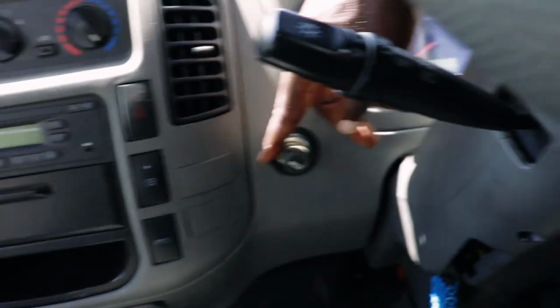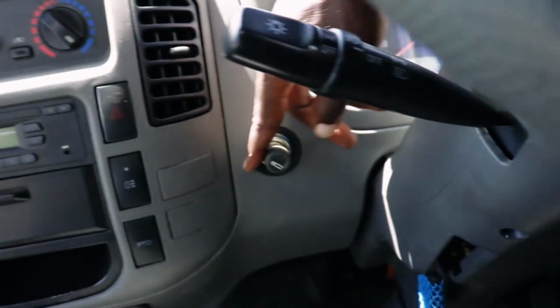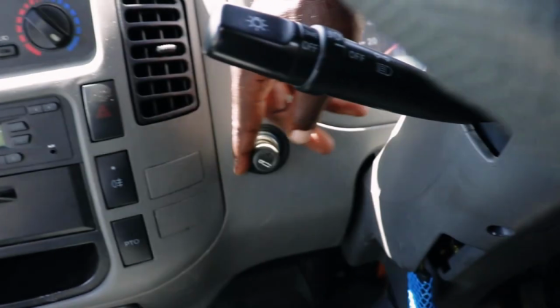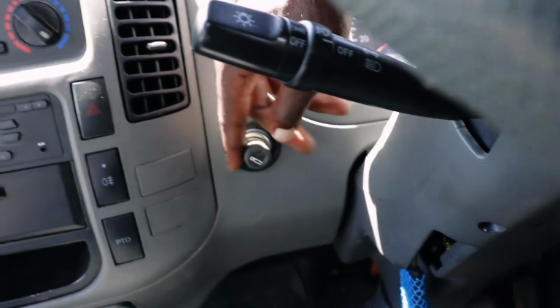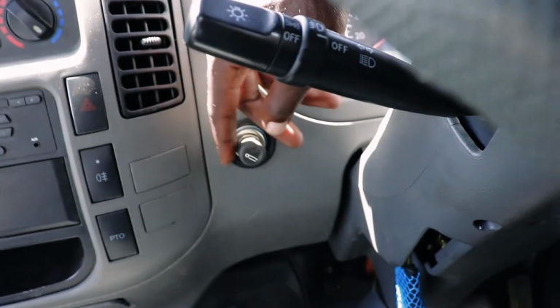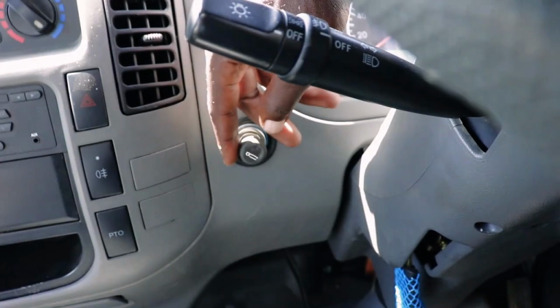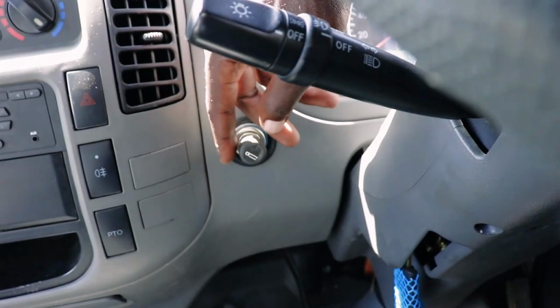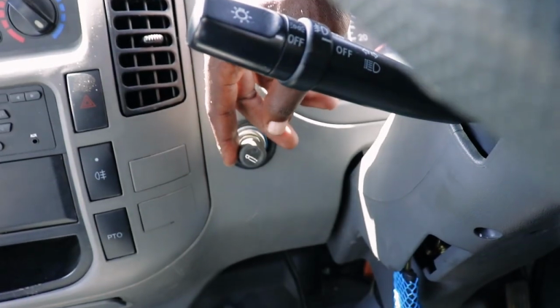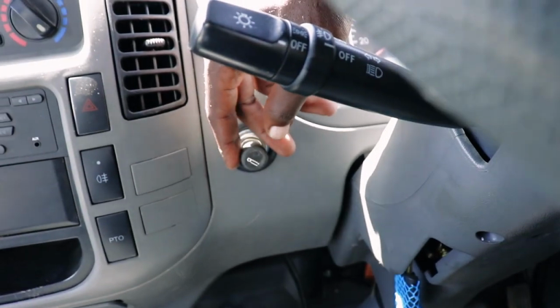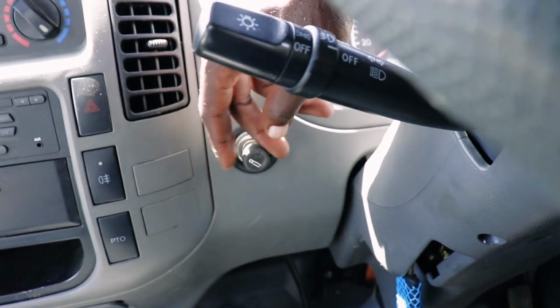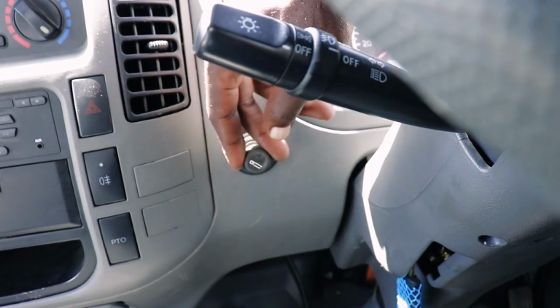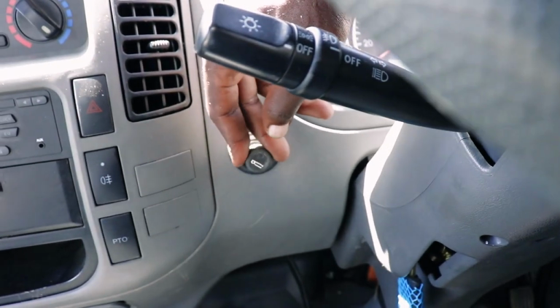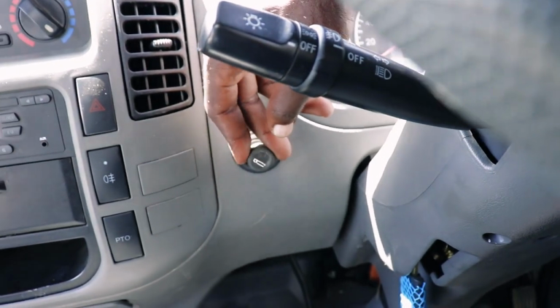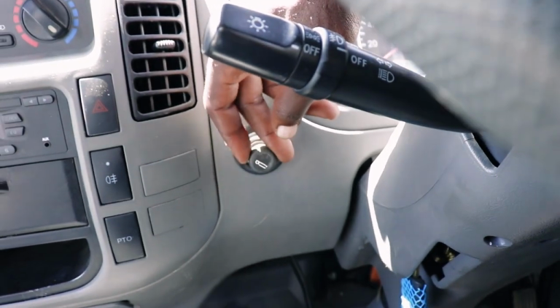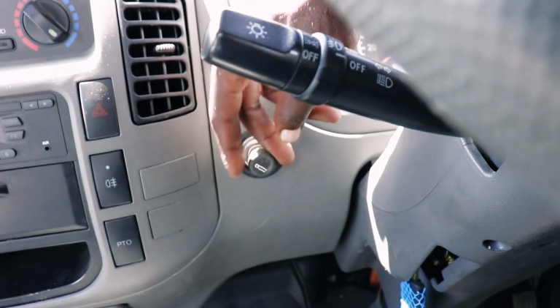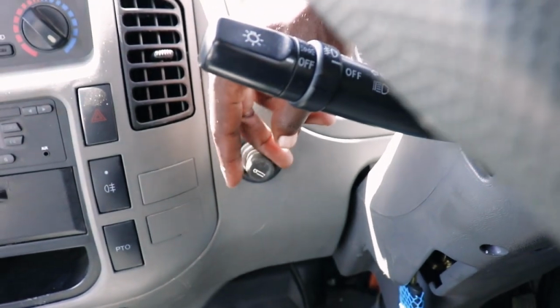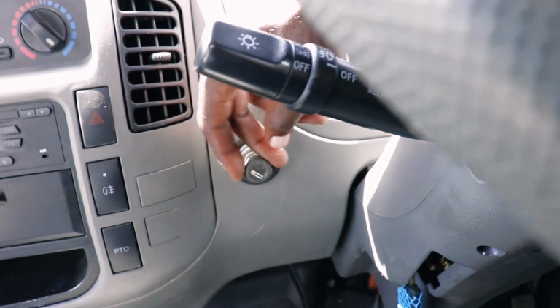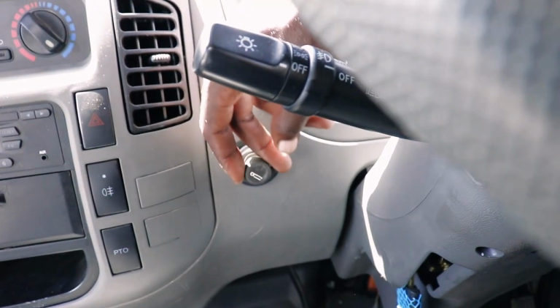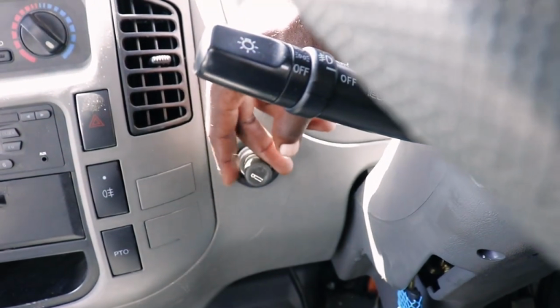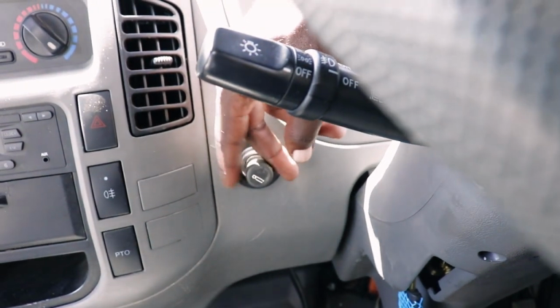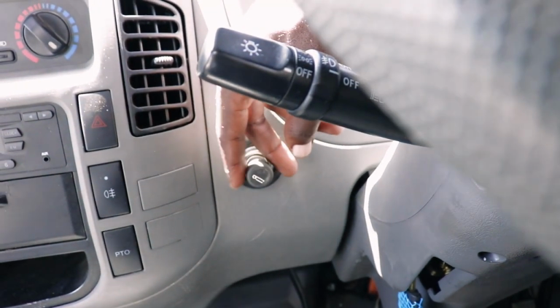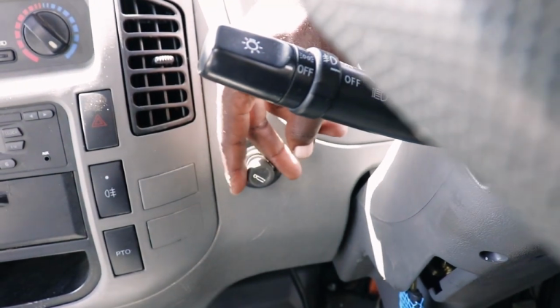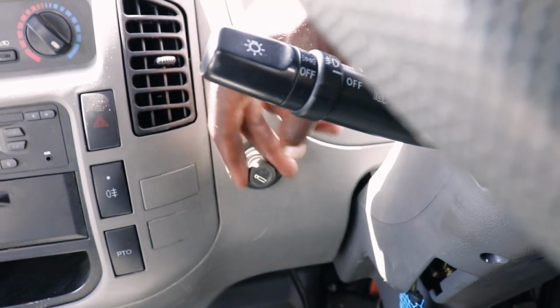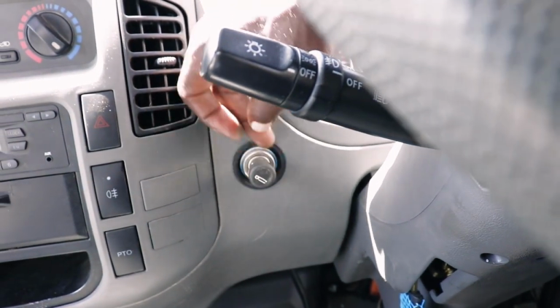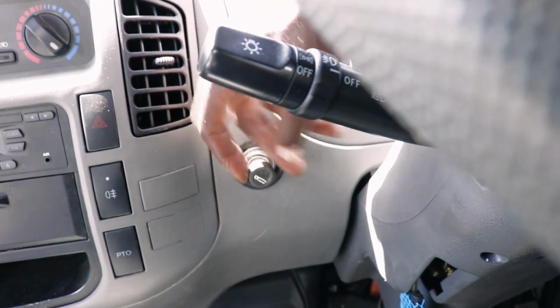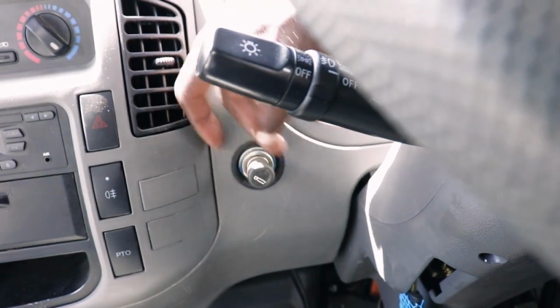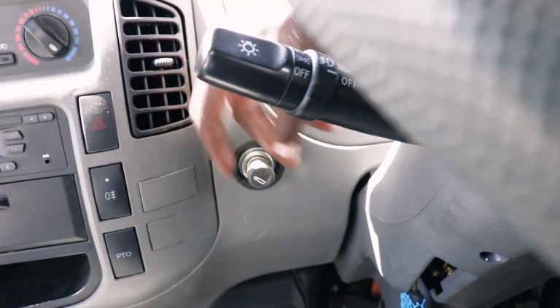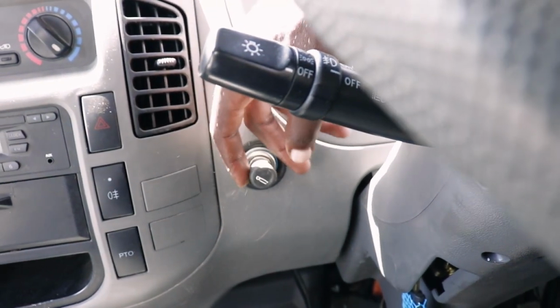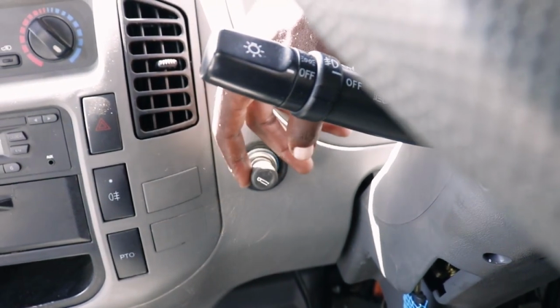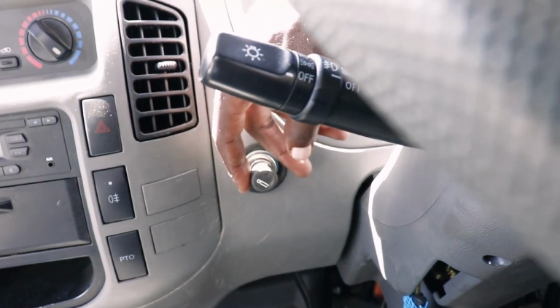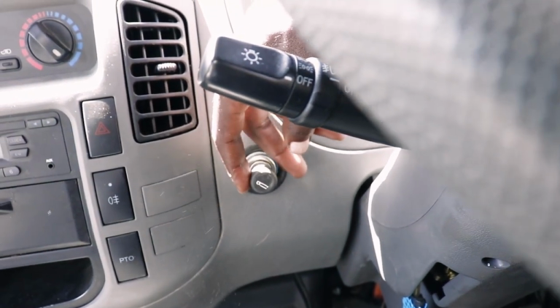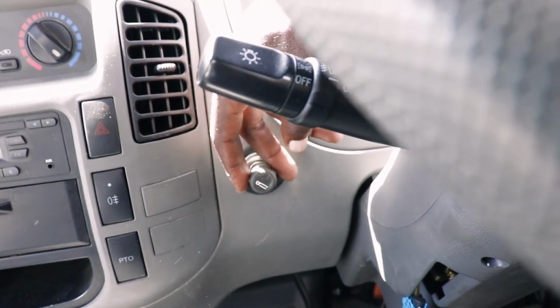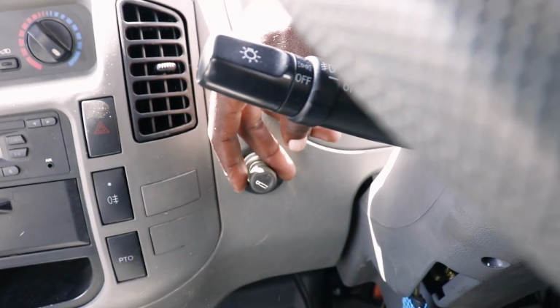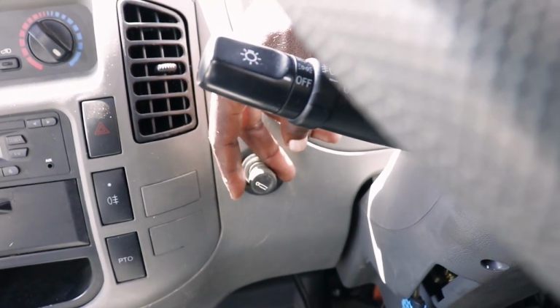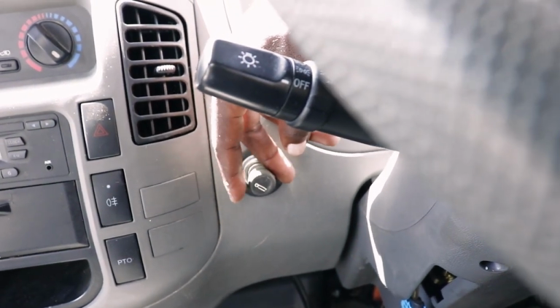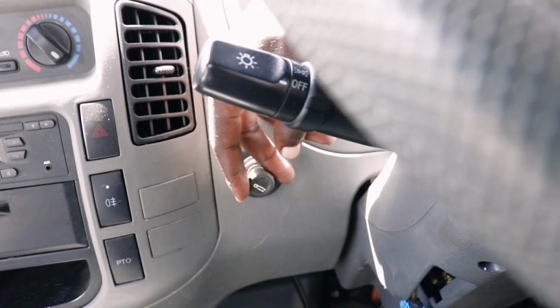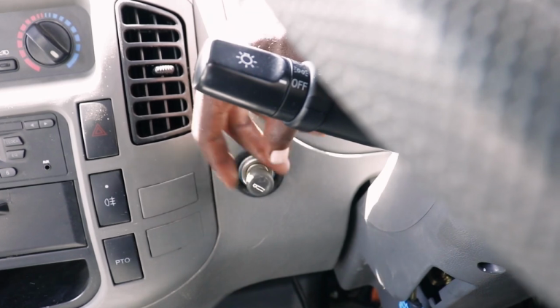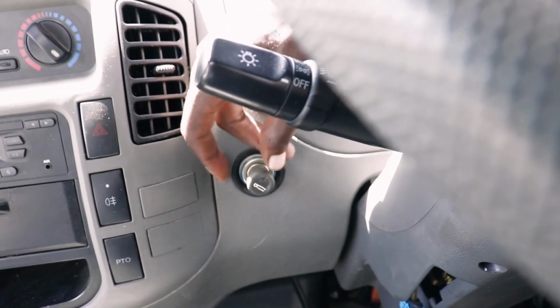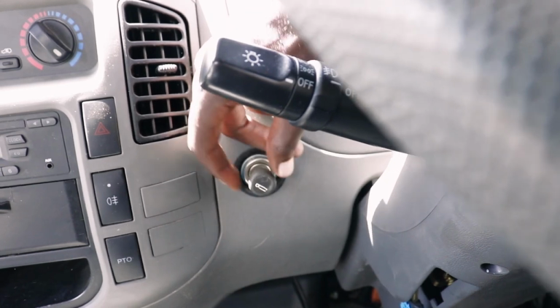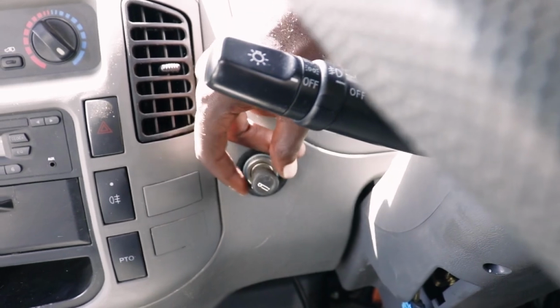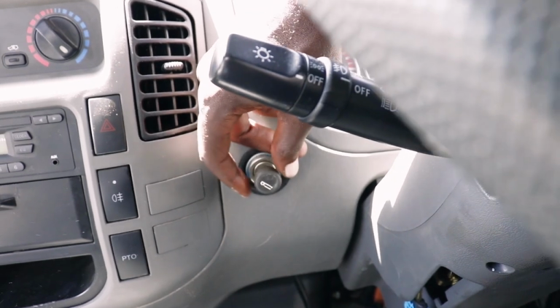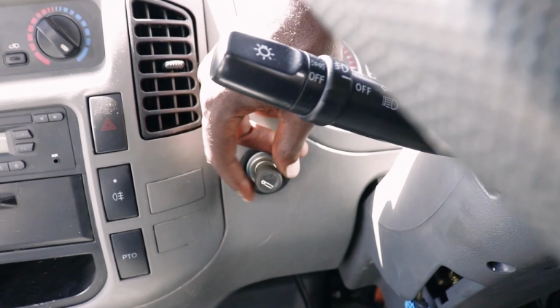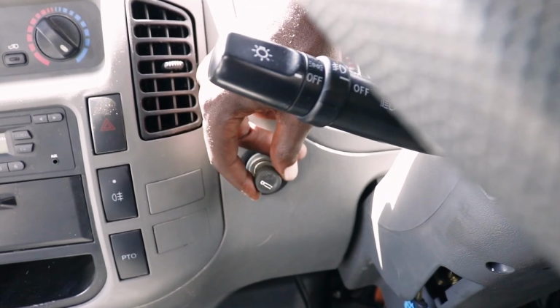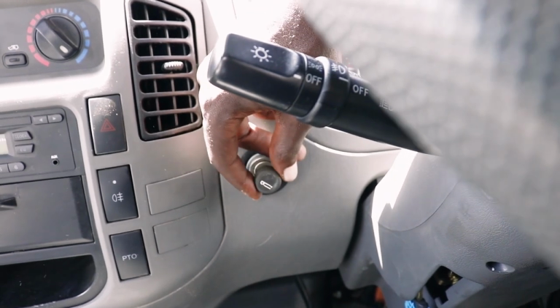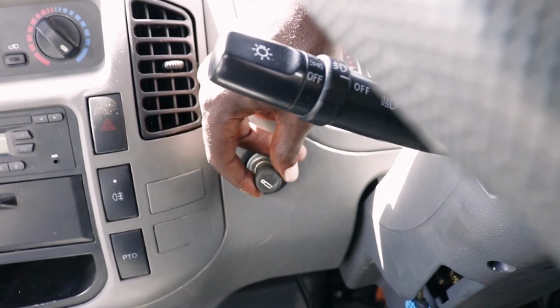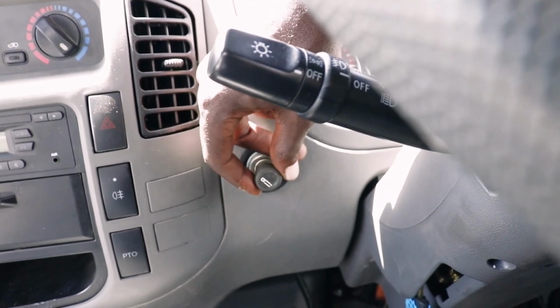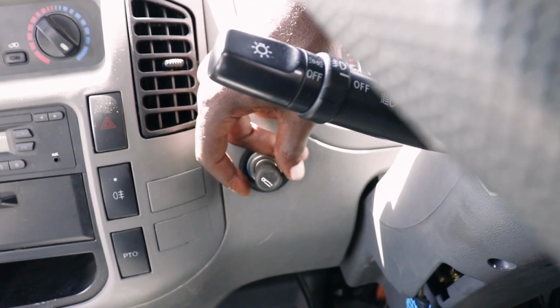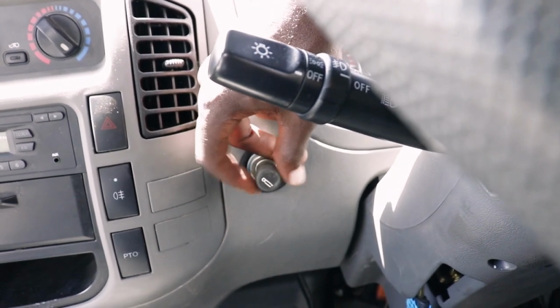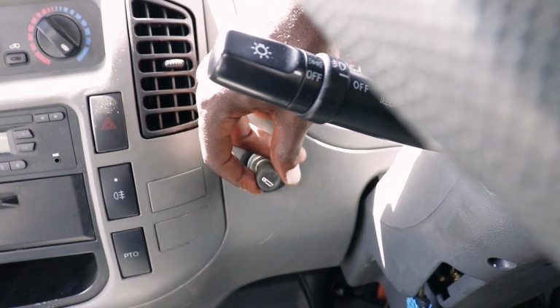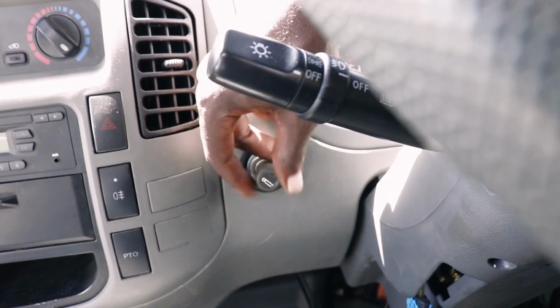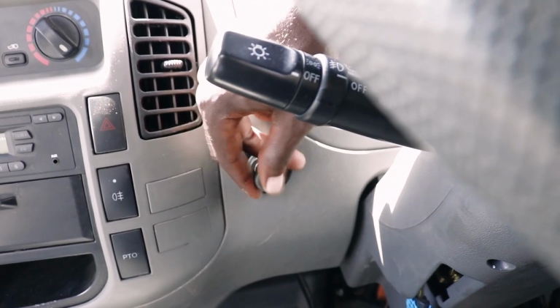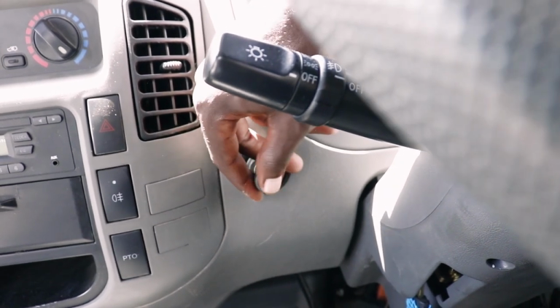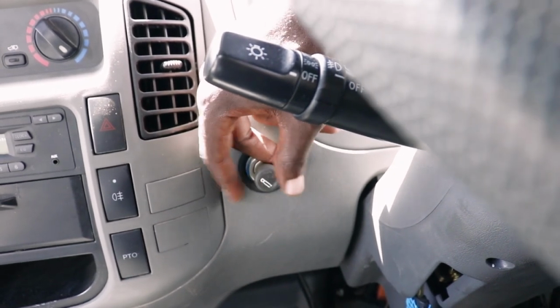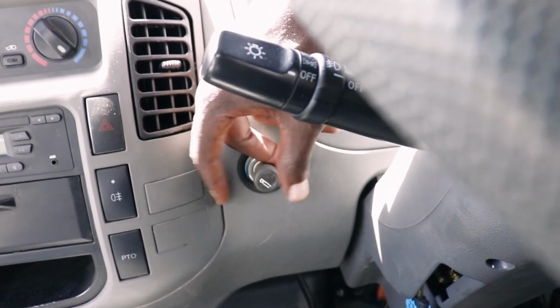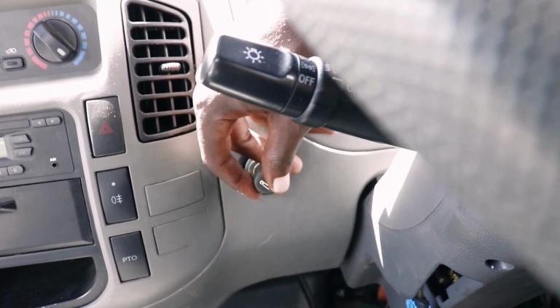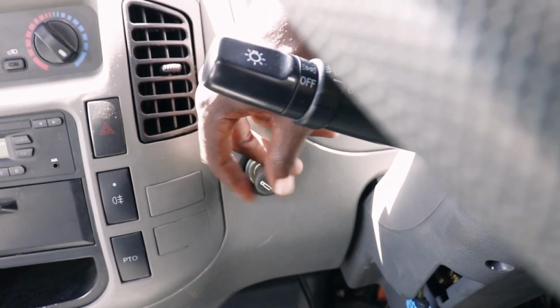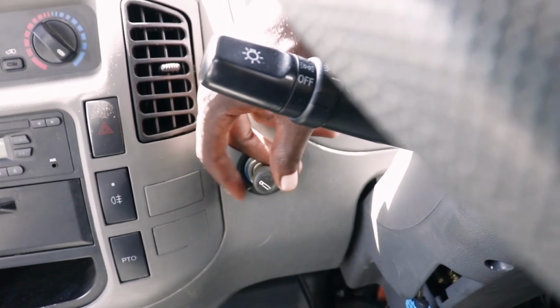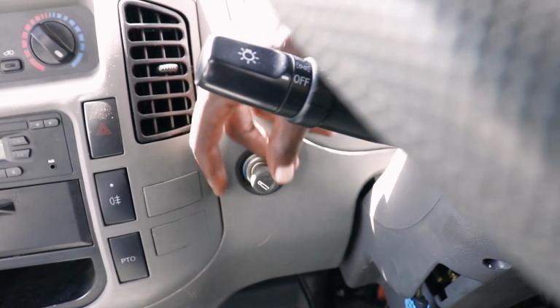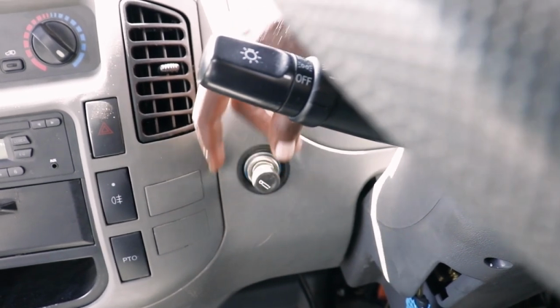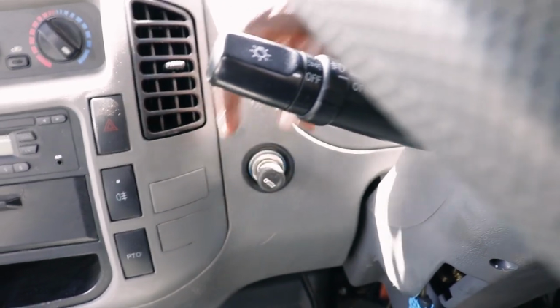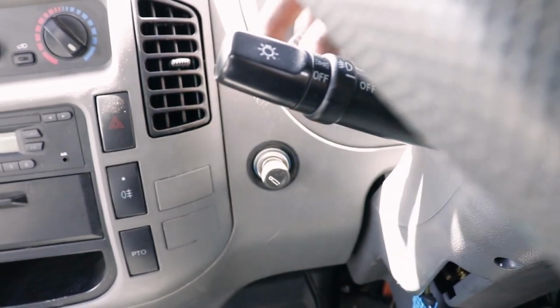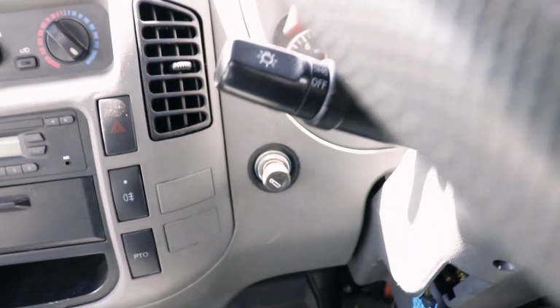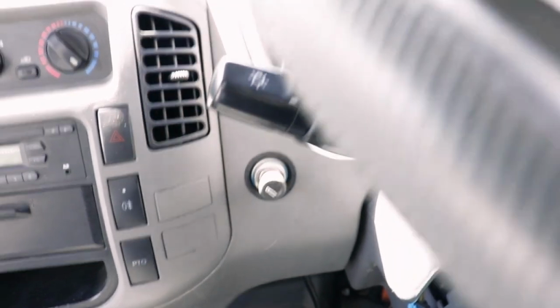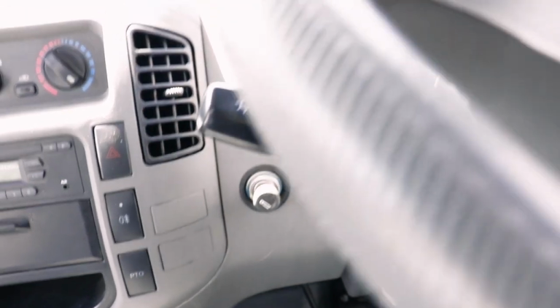Hiki tunia kuchoma sigara, kama hii ni mchomachi, ama kucharge simu - mweke charger hapo.